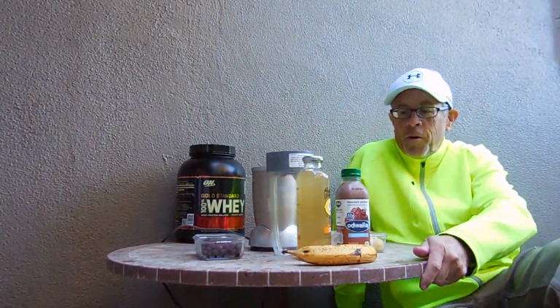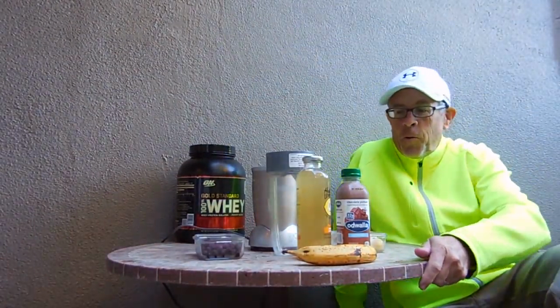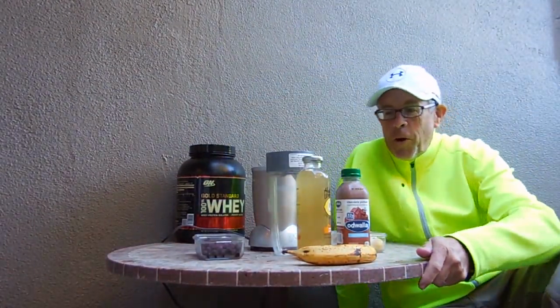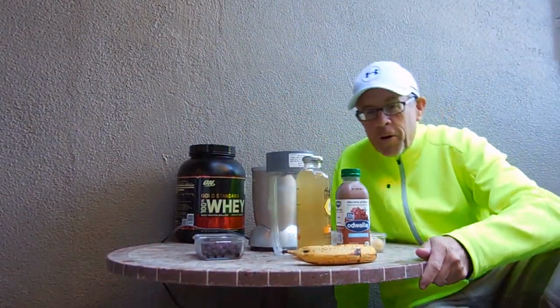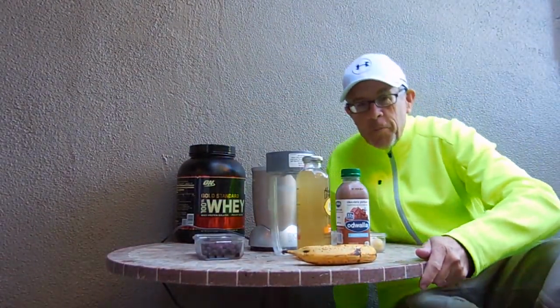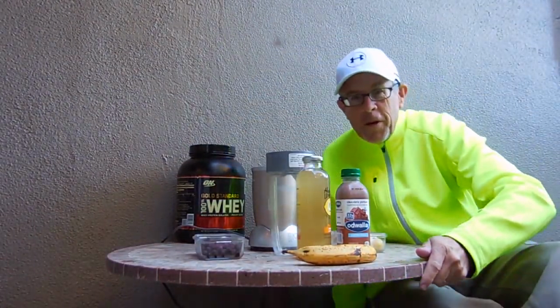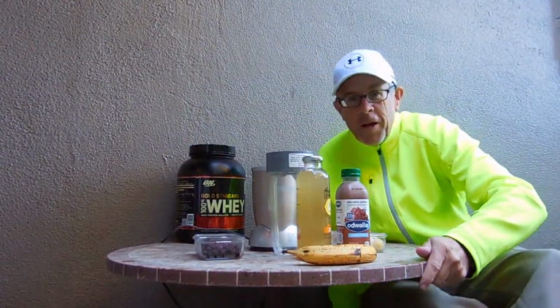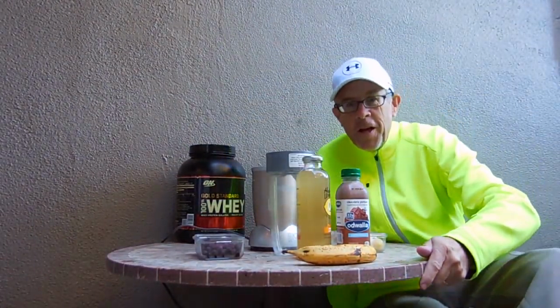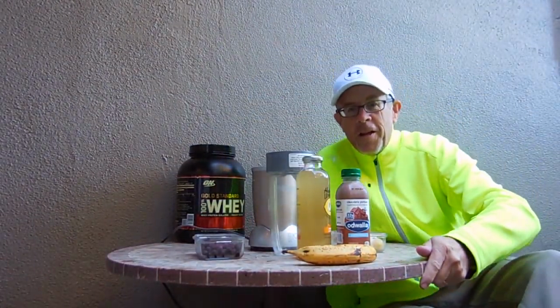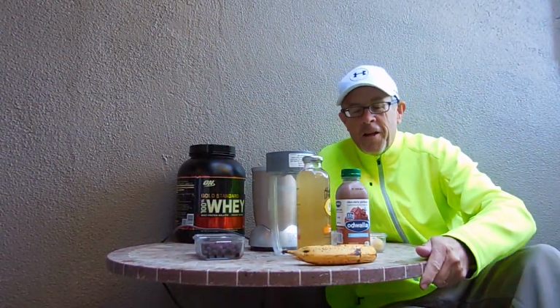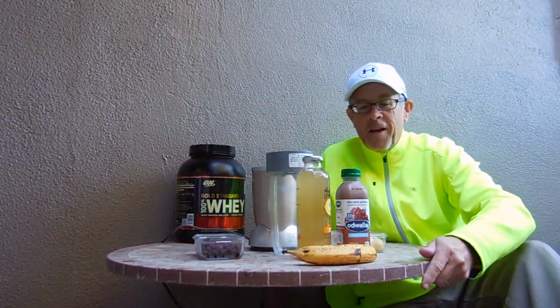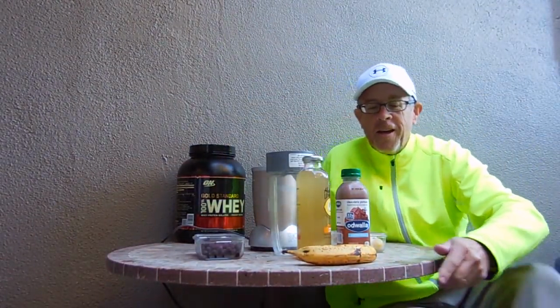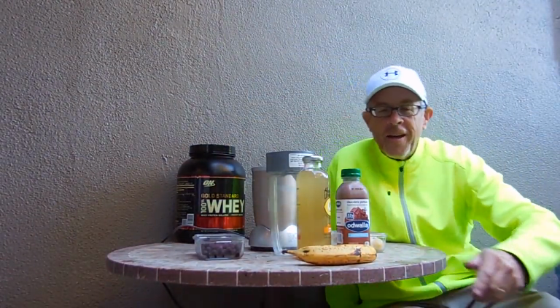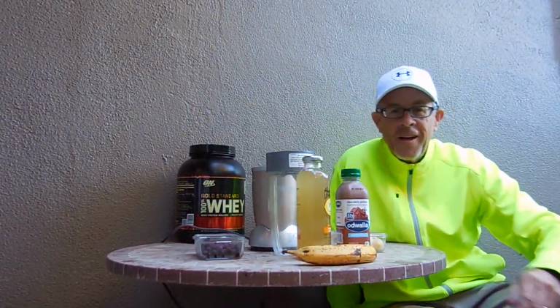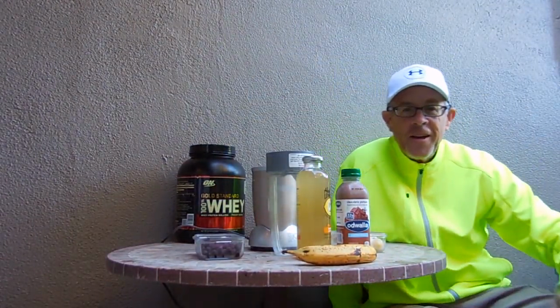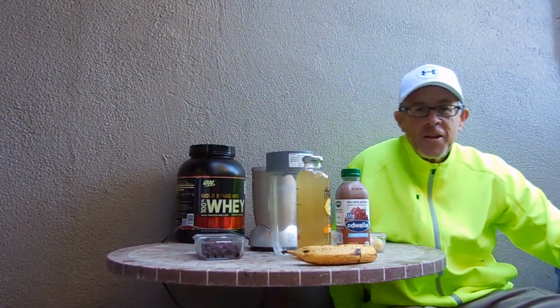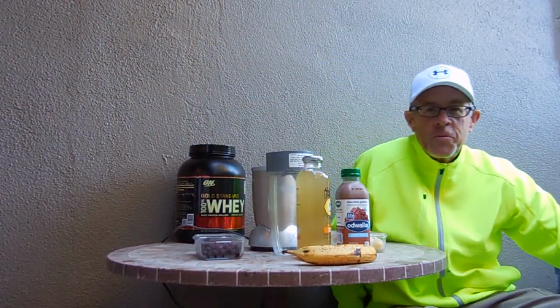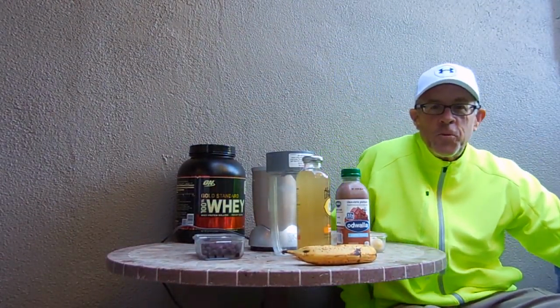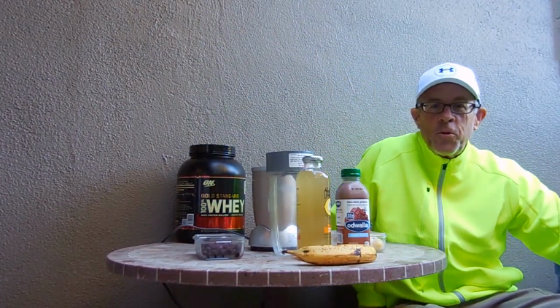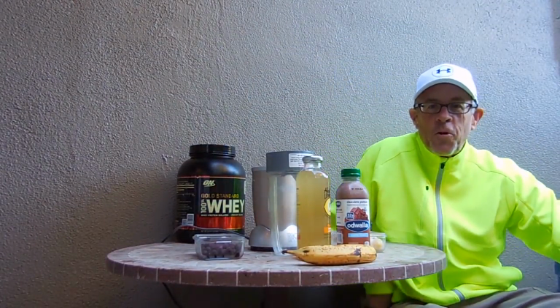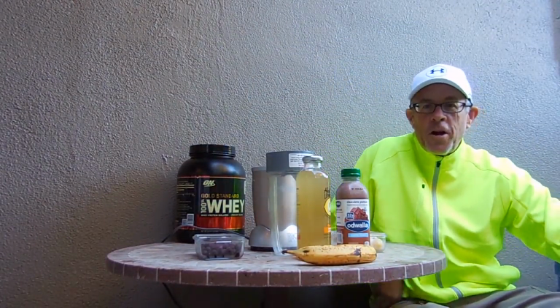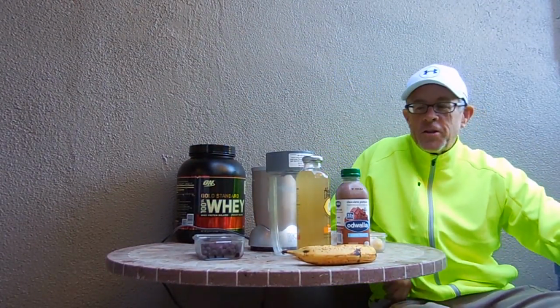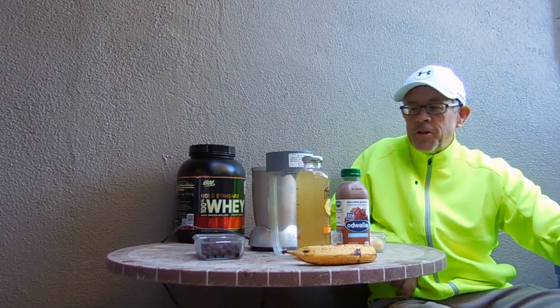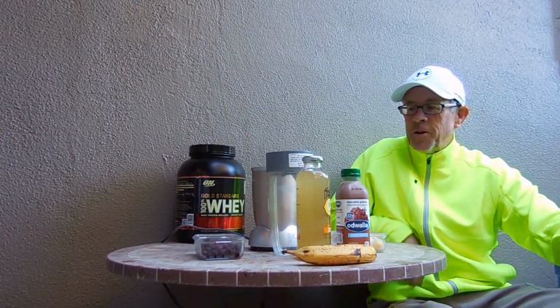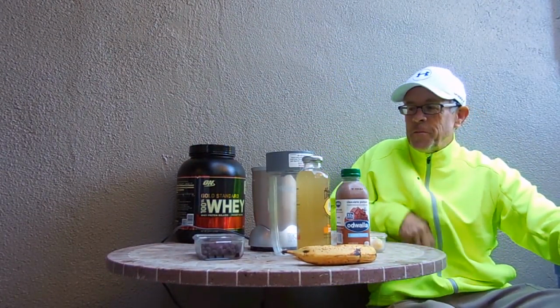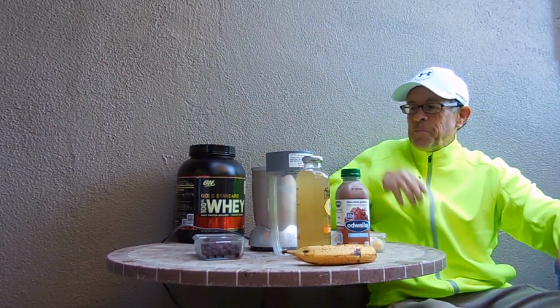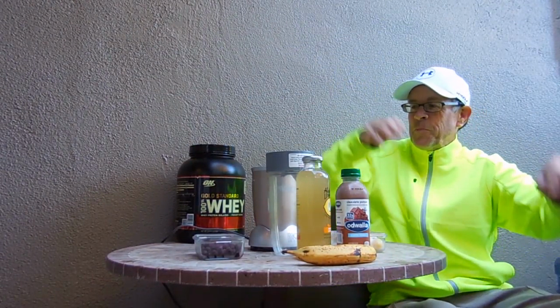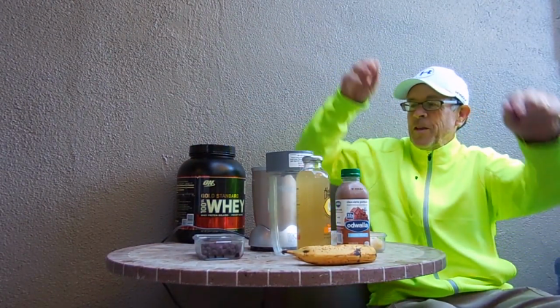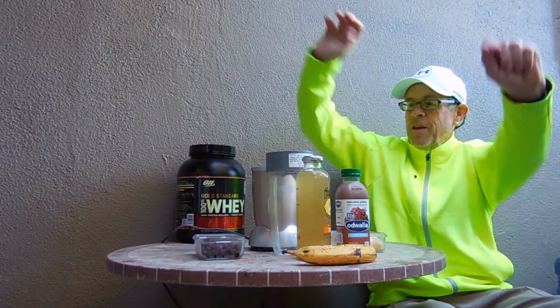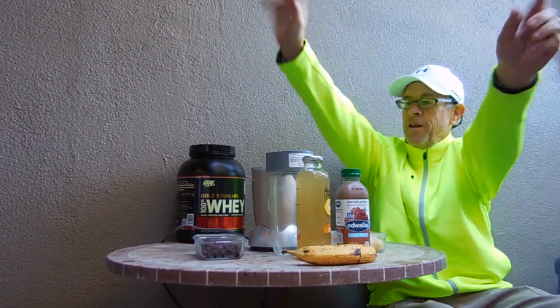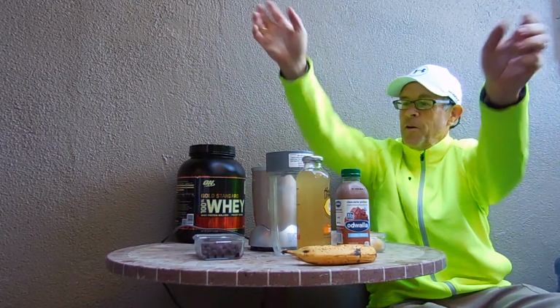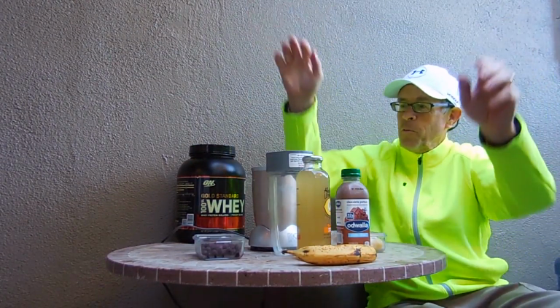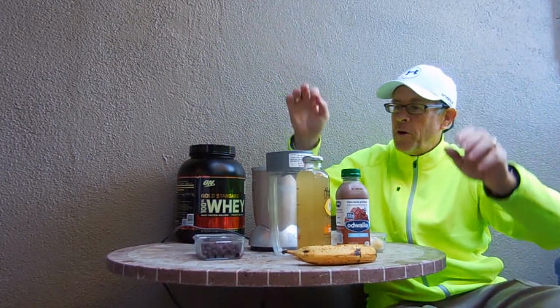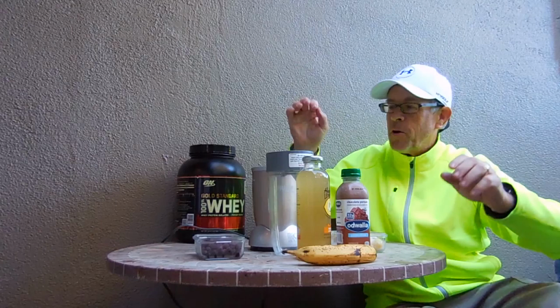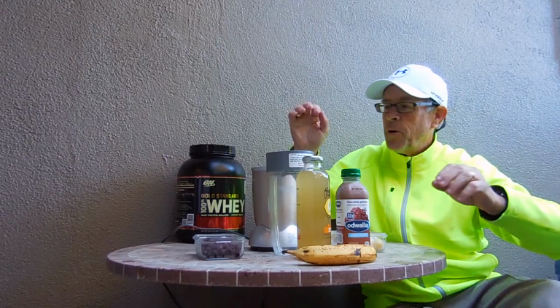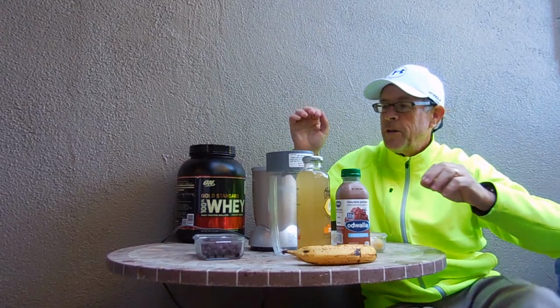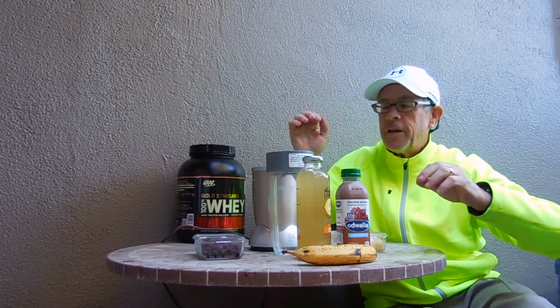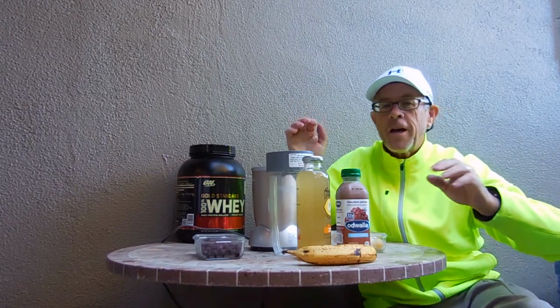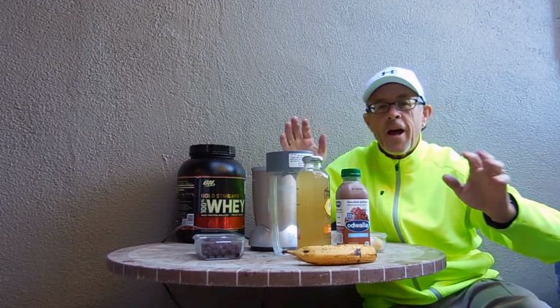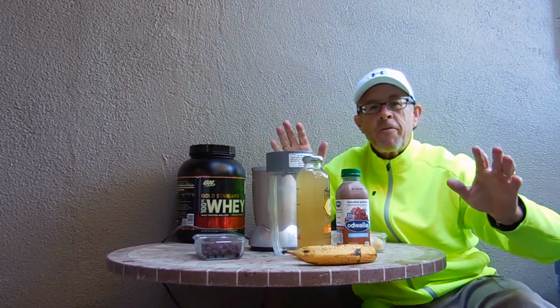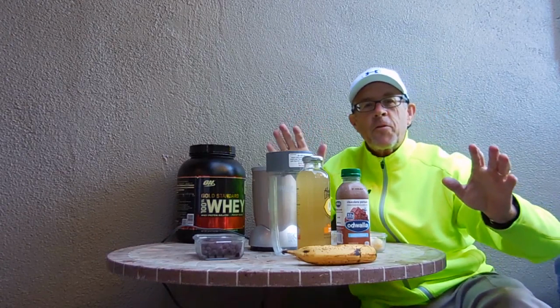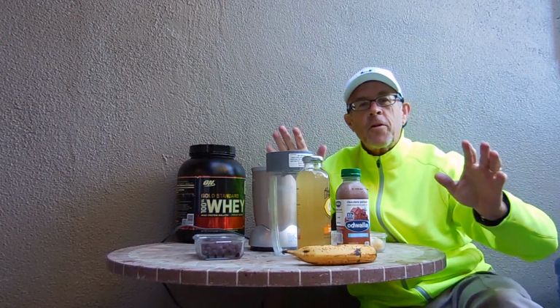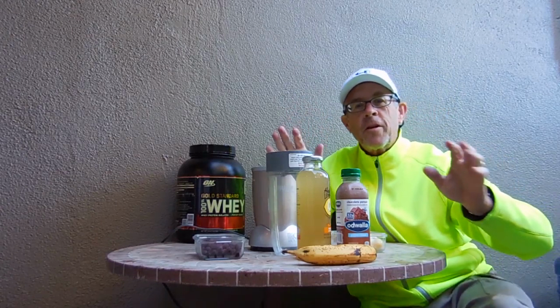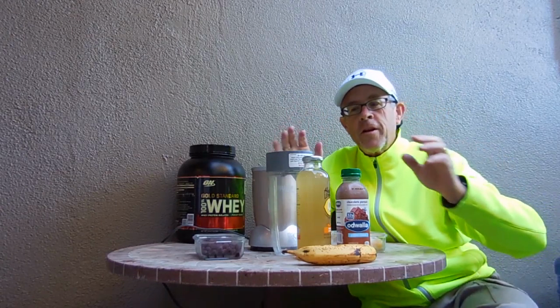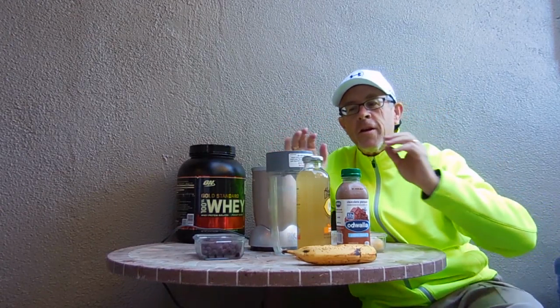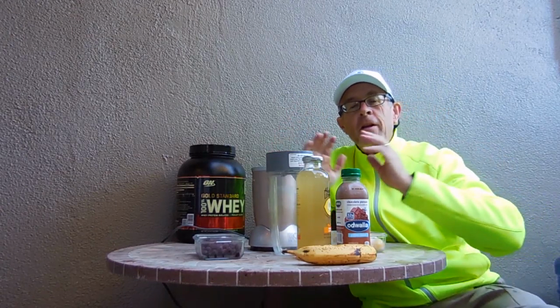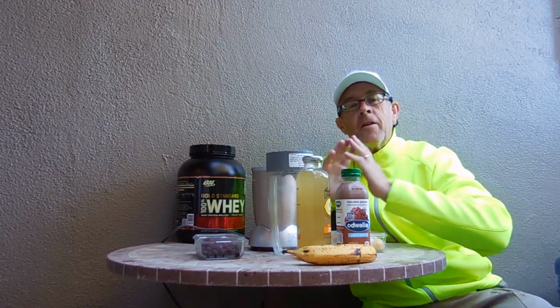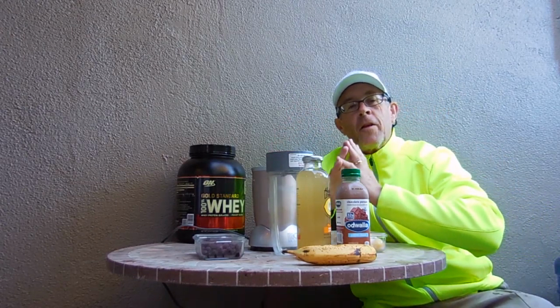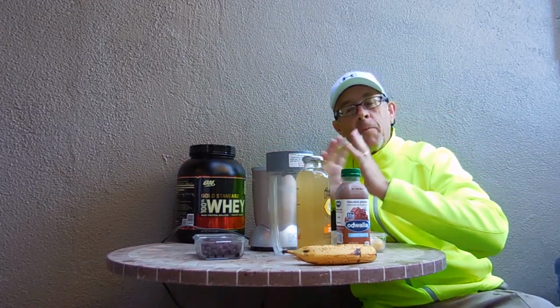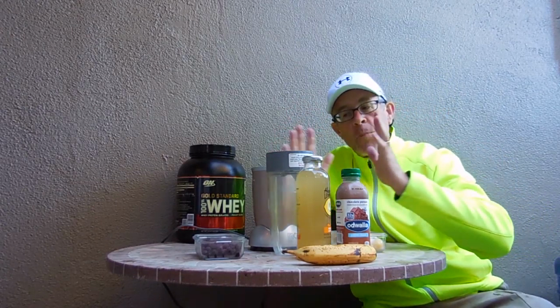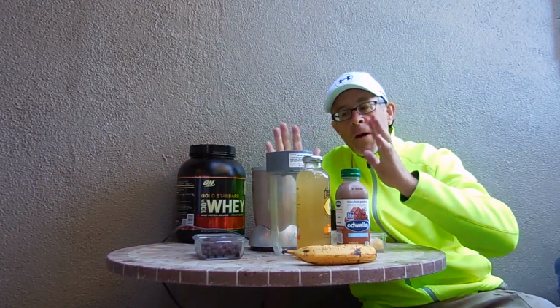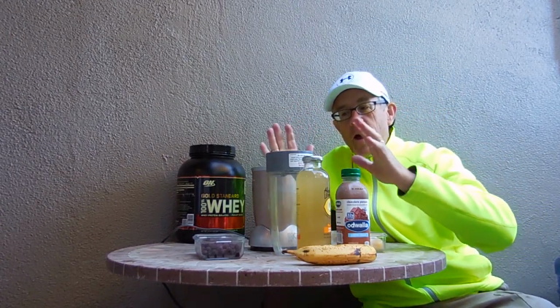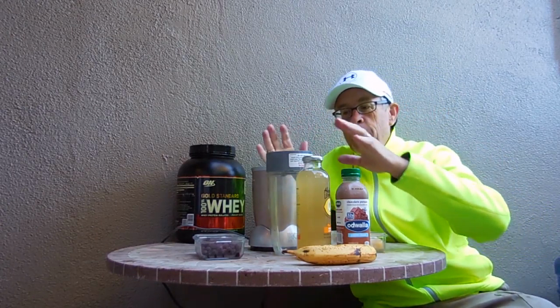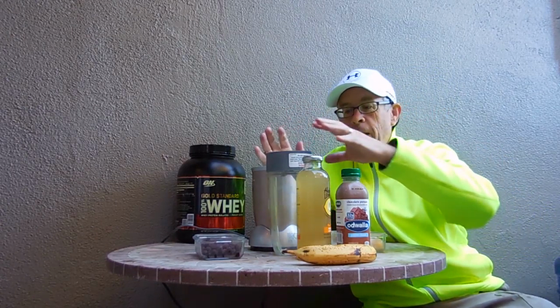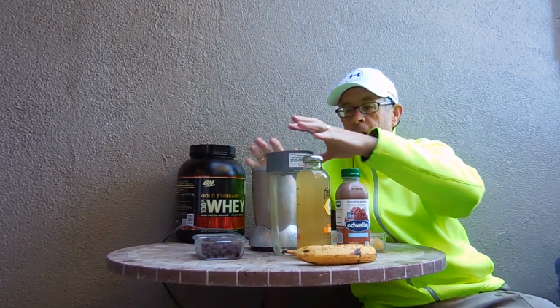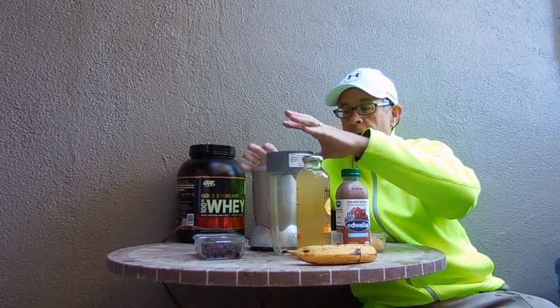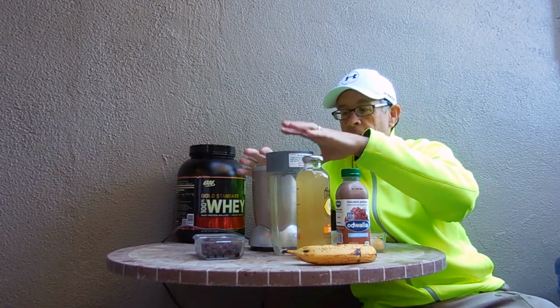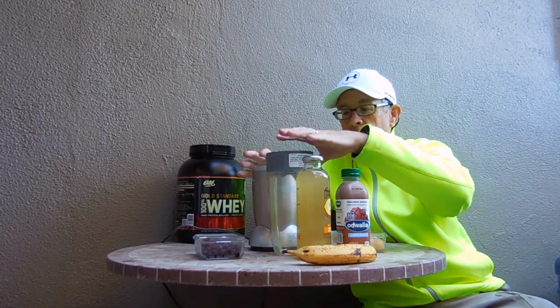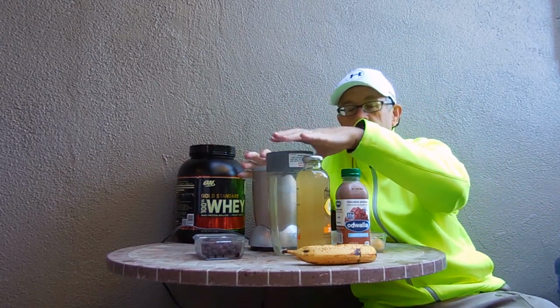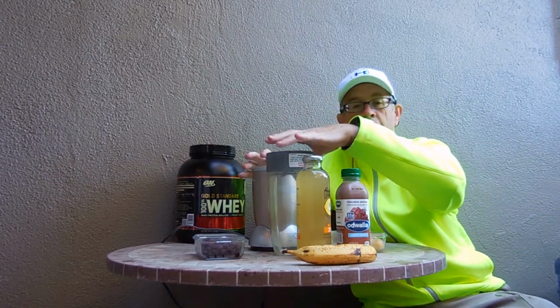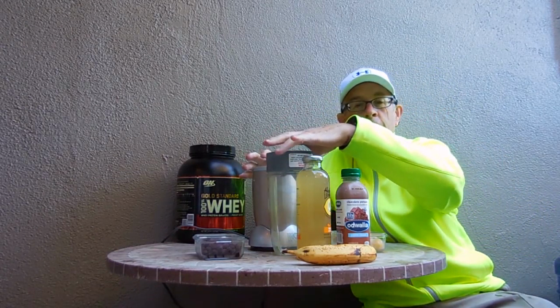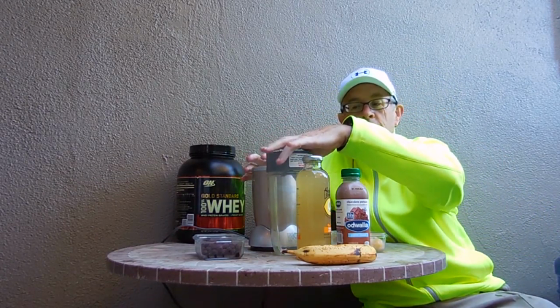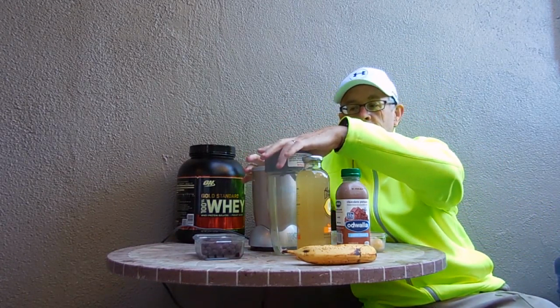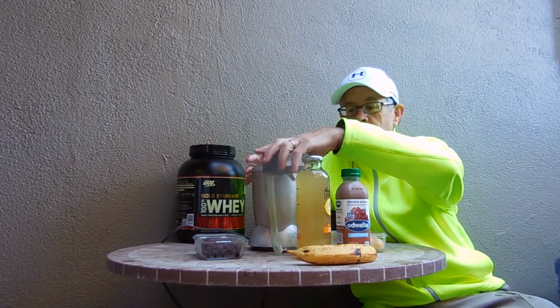Welcome again. Smoothie Ross here. We are going to get after it. I'm bringing out my A-game today.